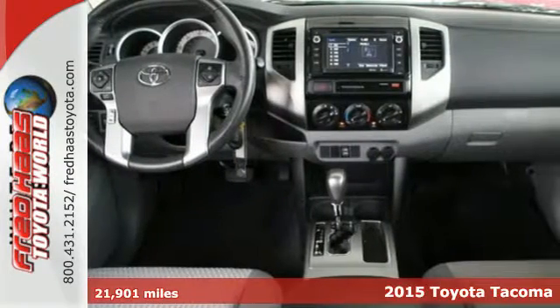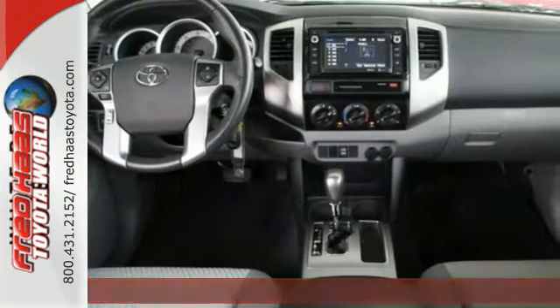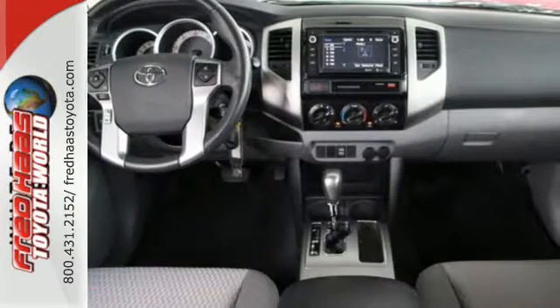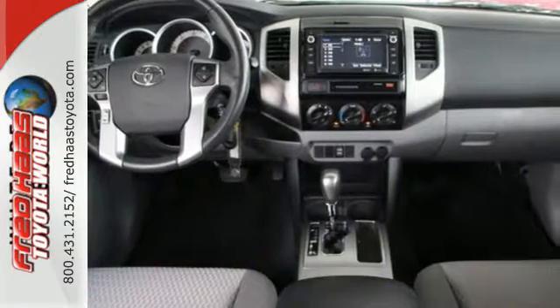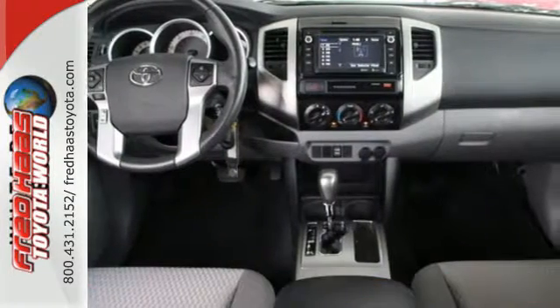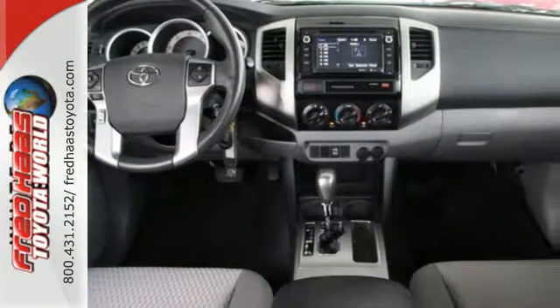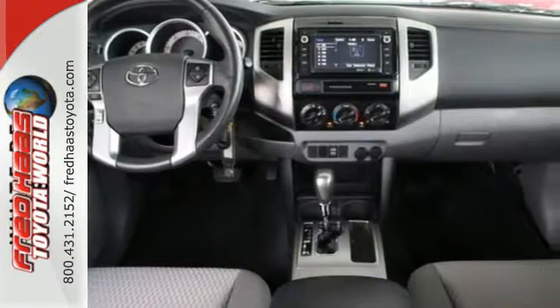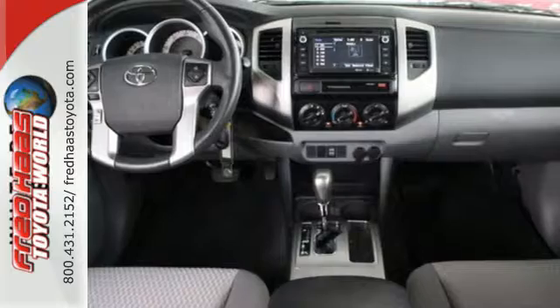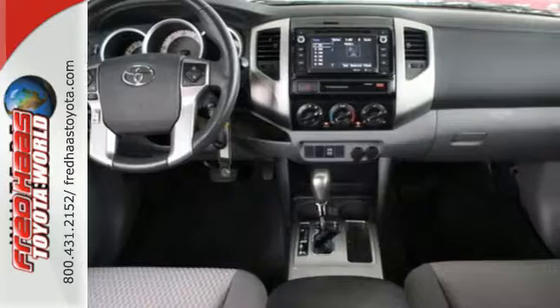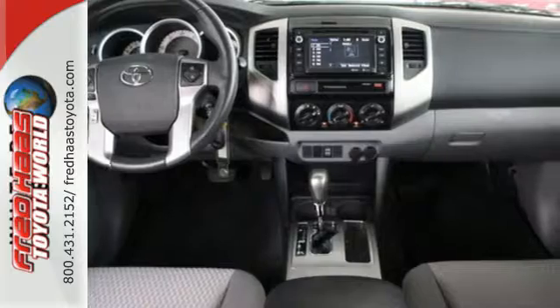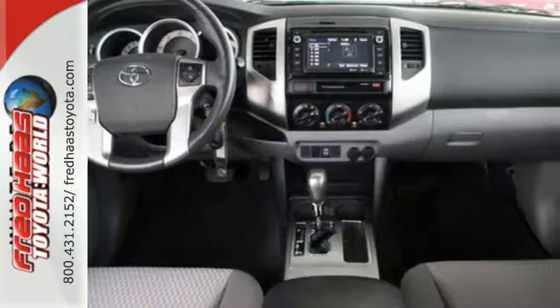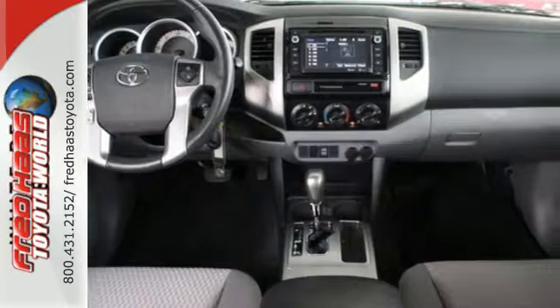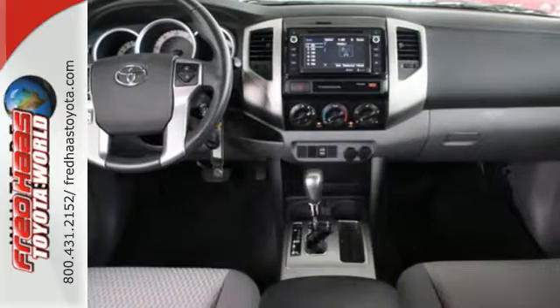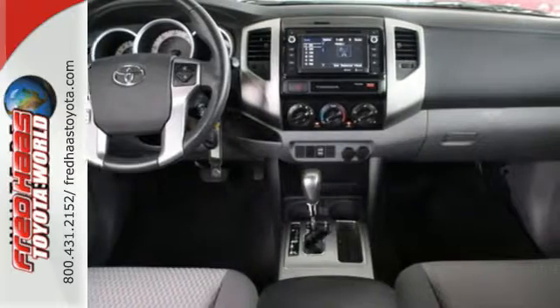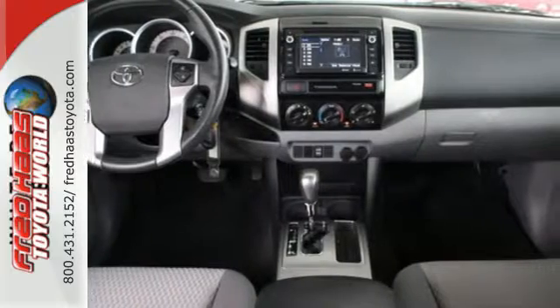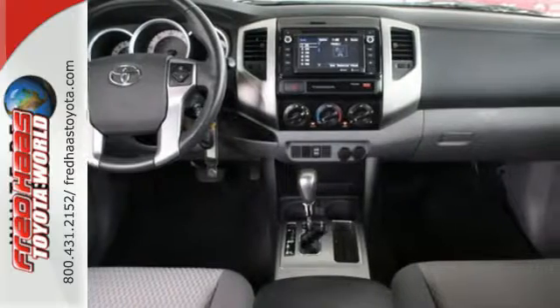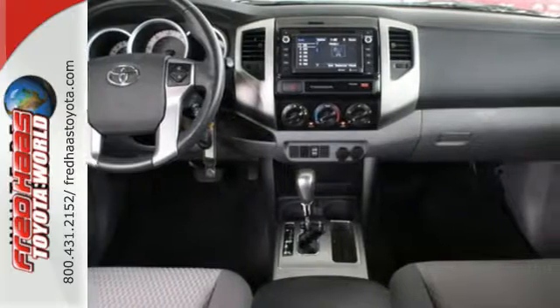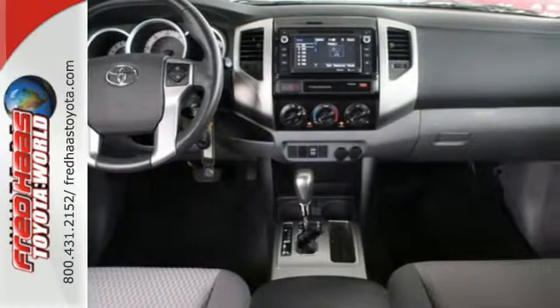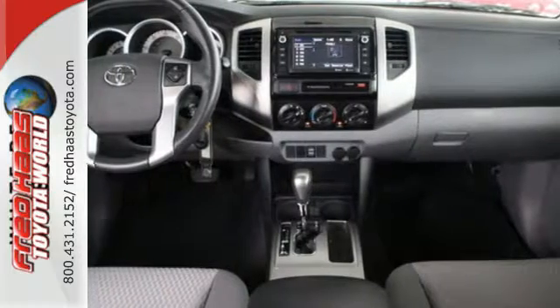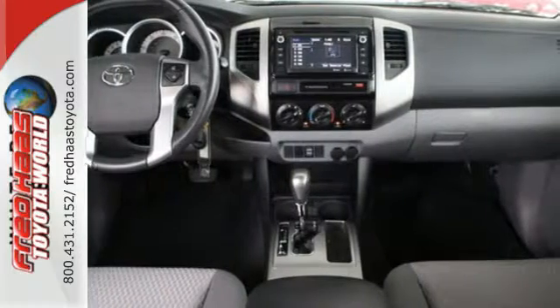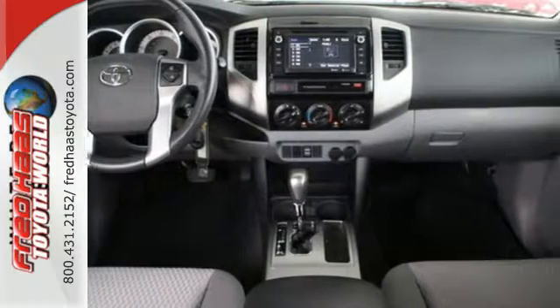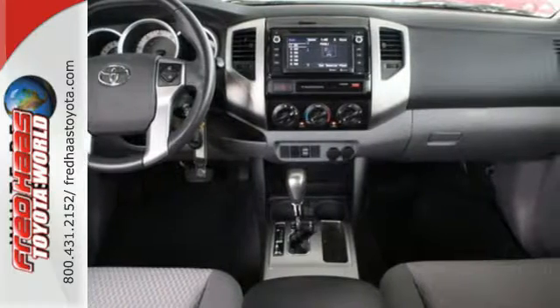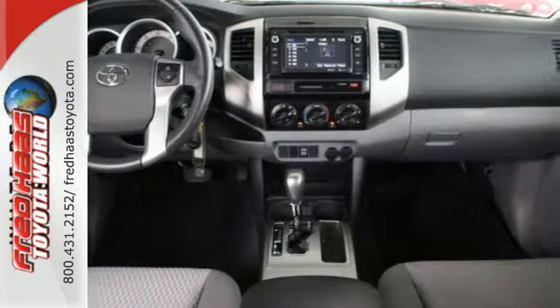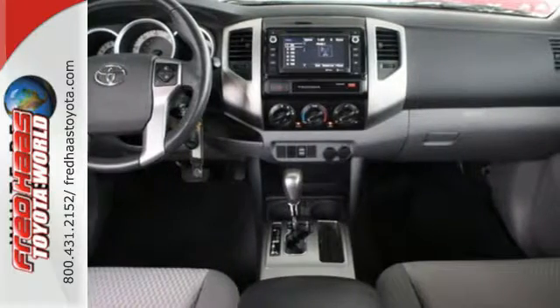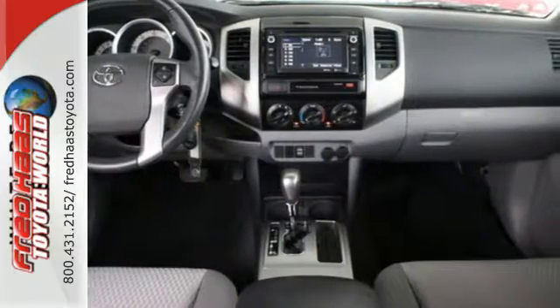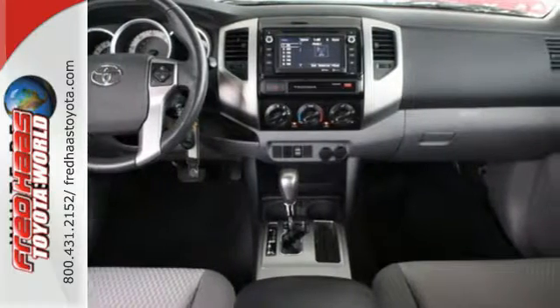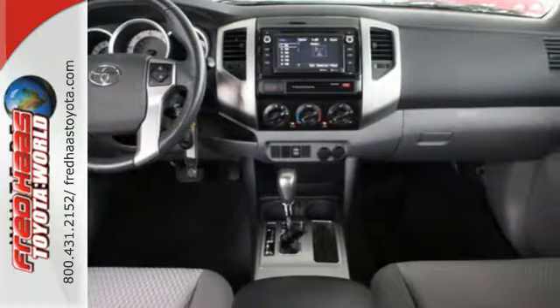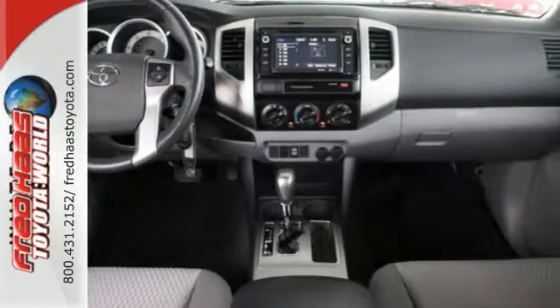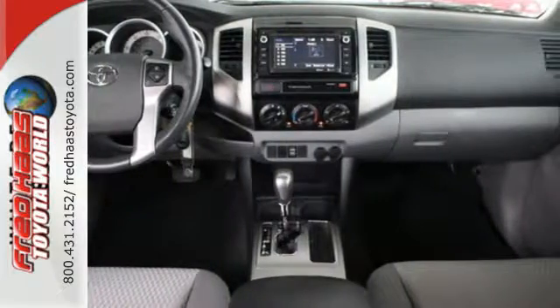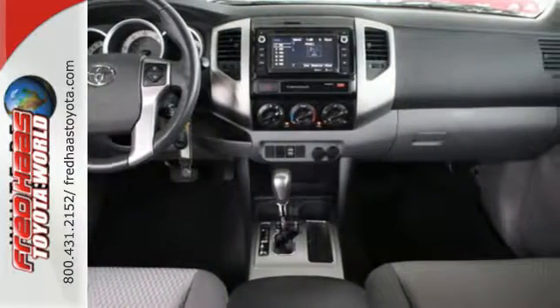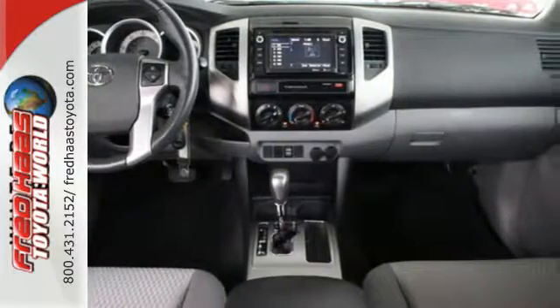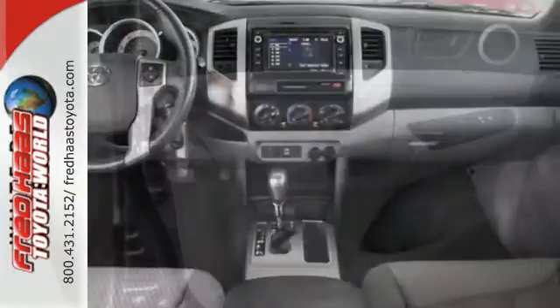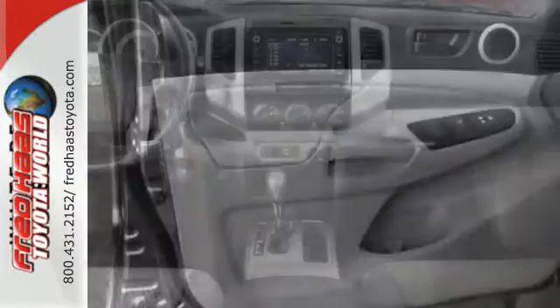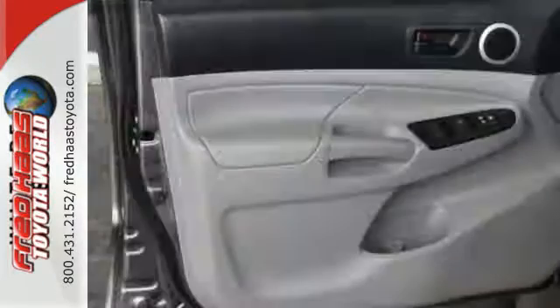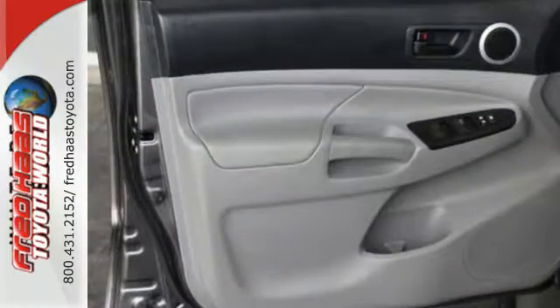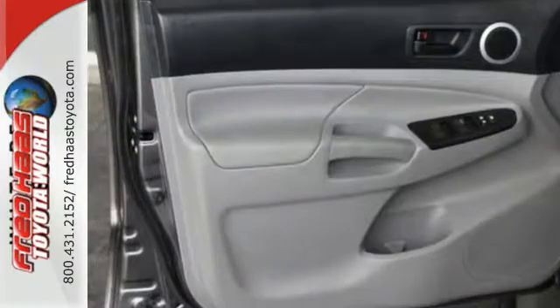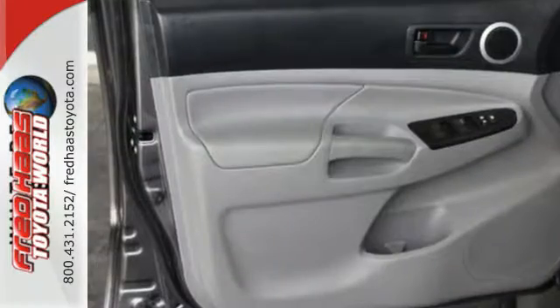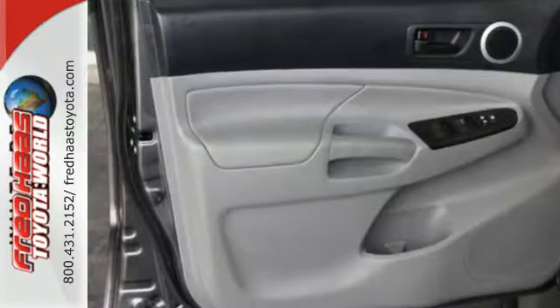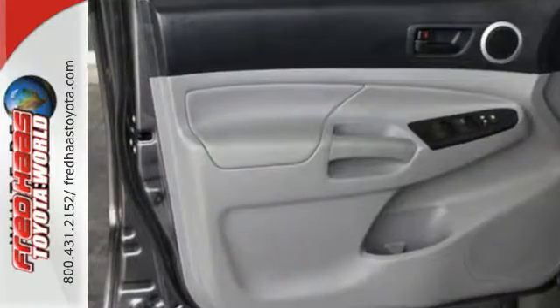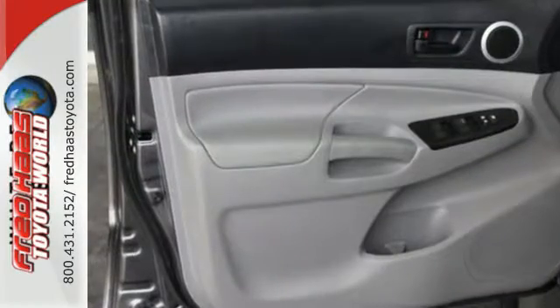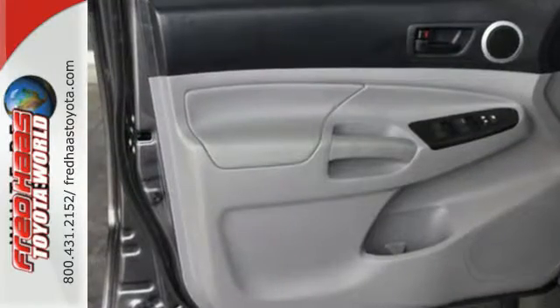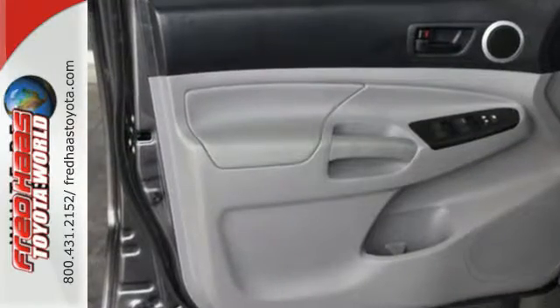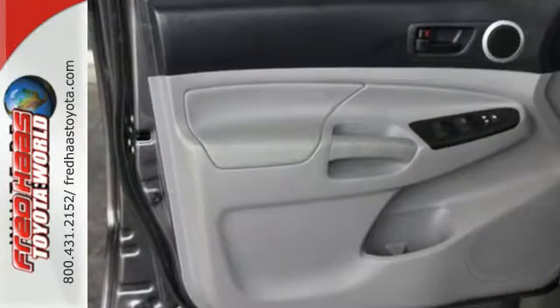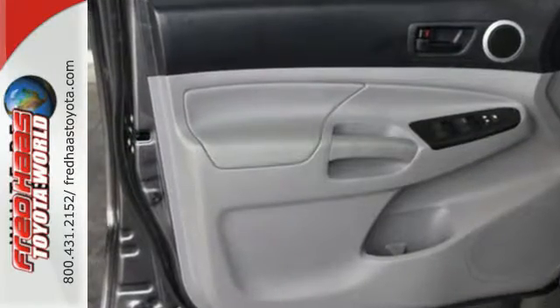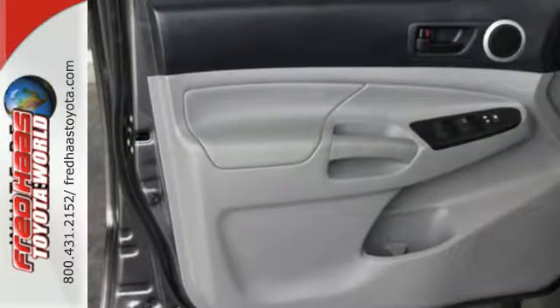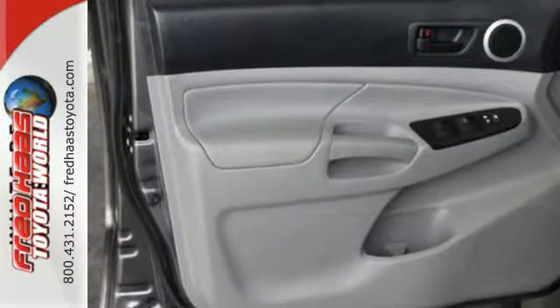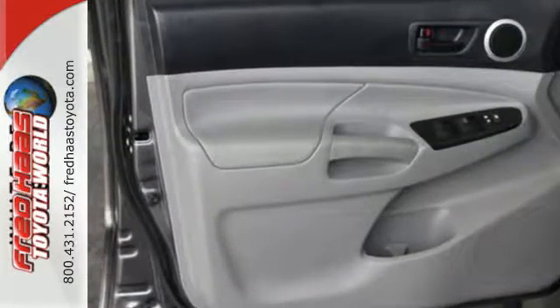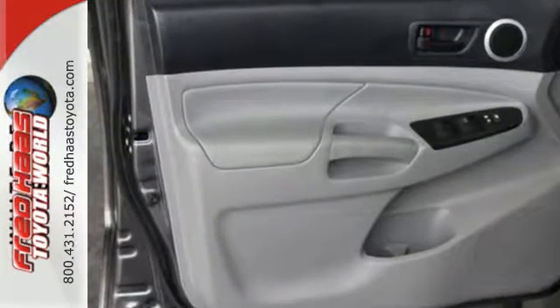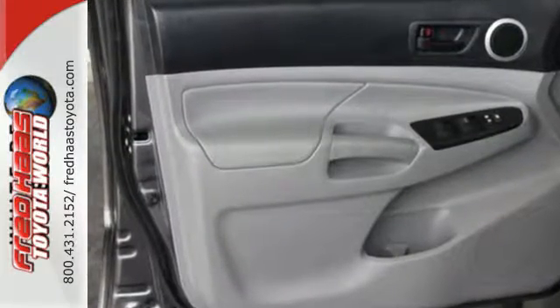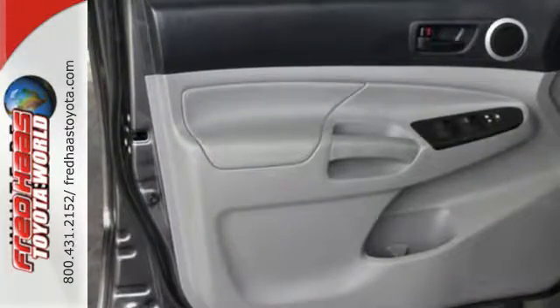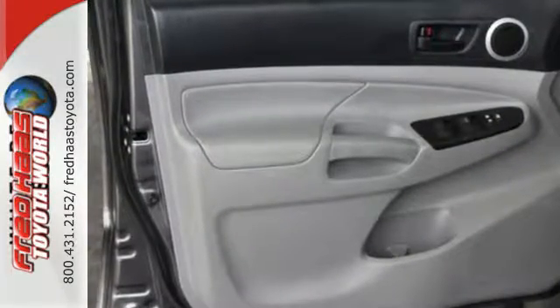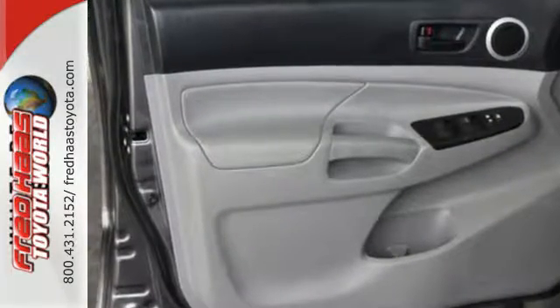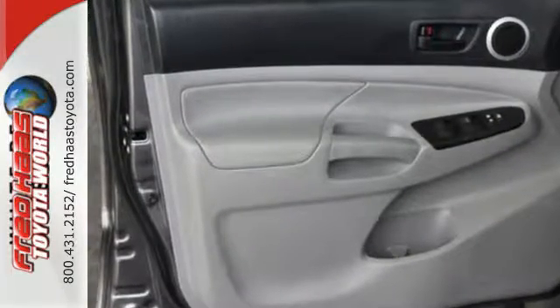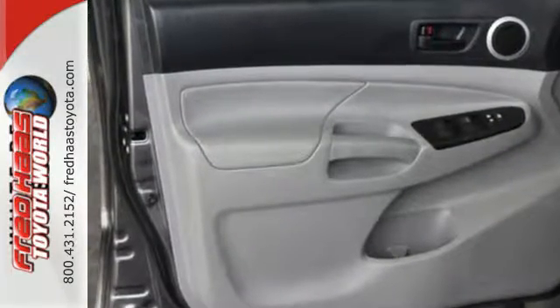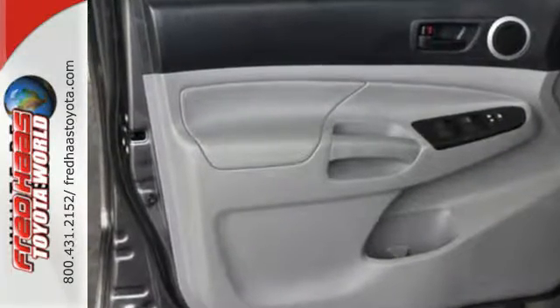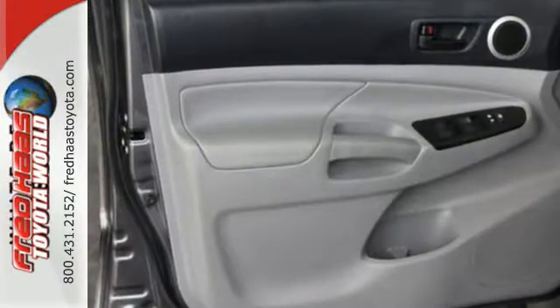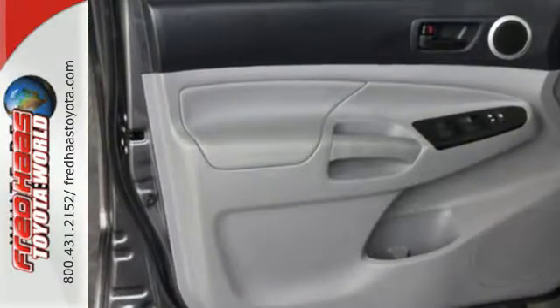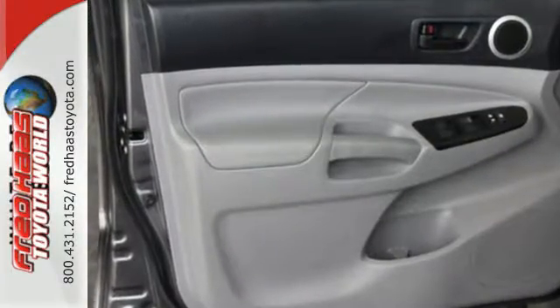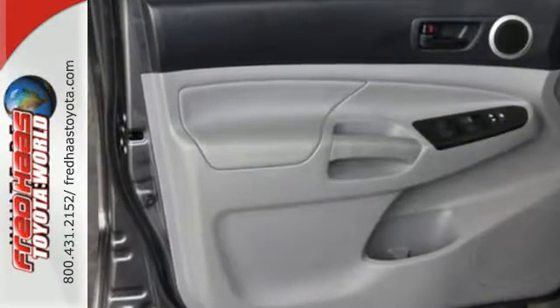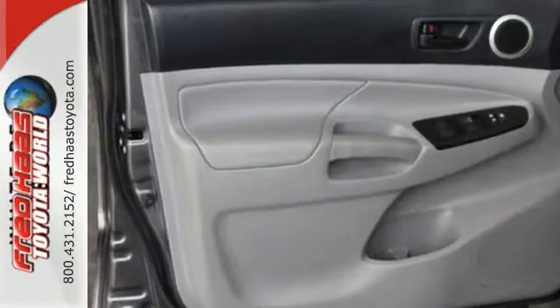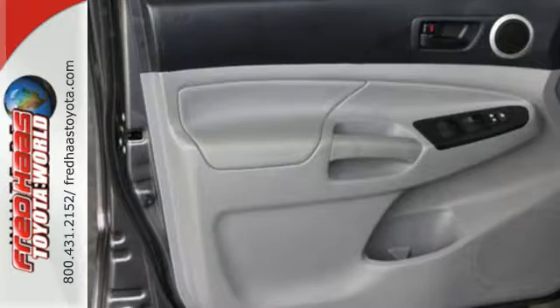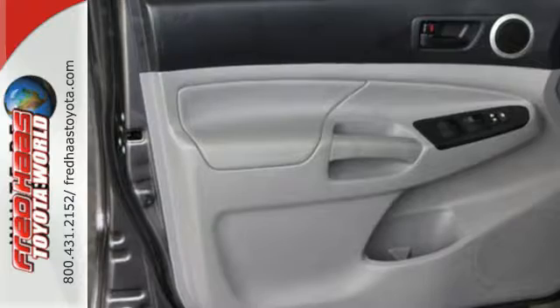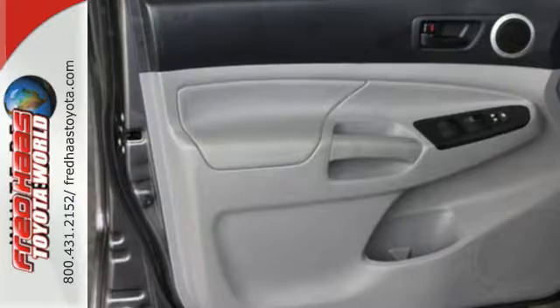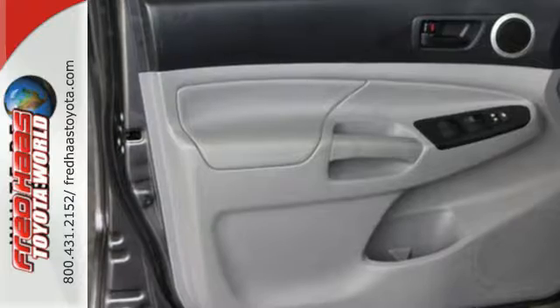The bed is made of a fiber-reinforced, sheet-molded composite, giving it better impact strength than steel.